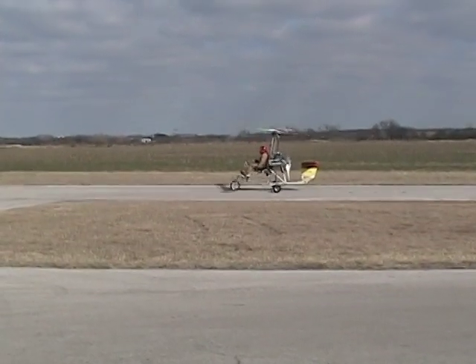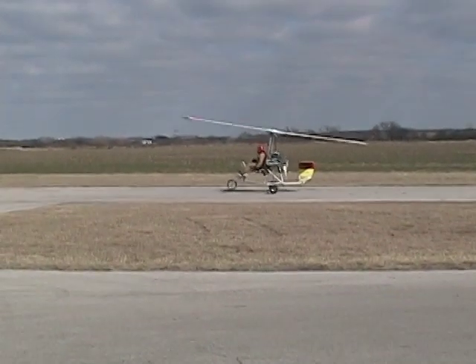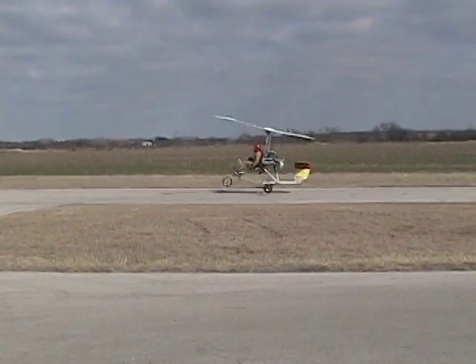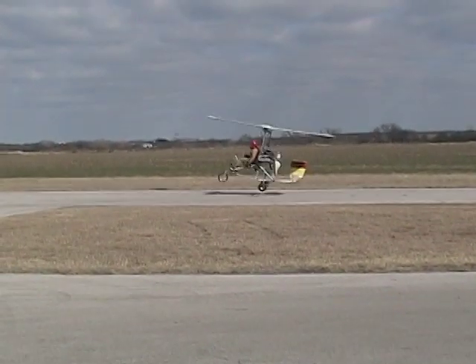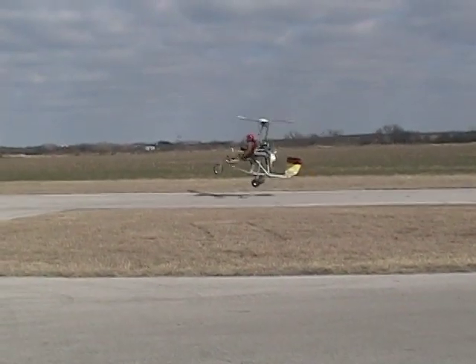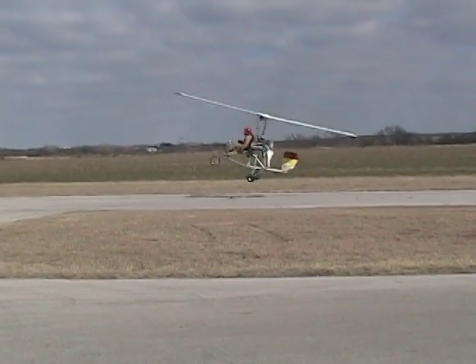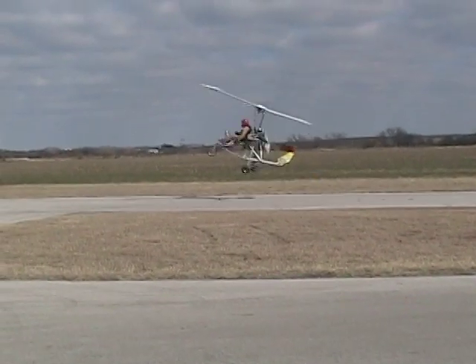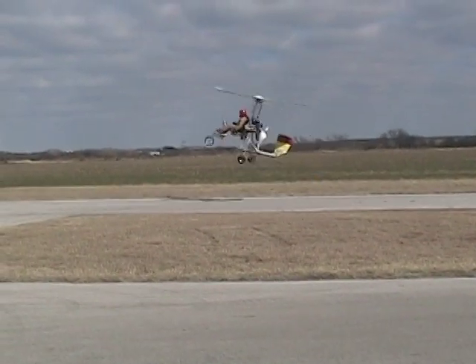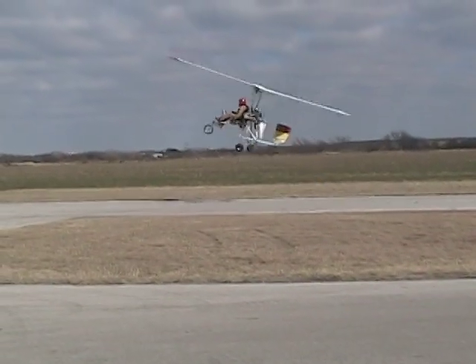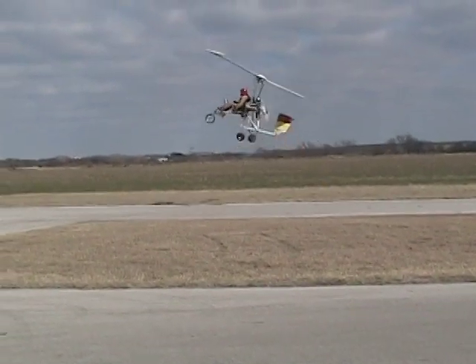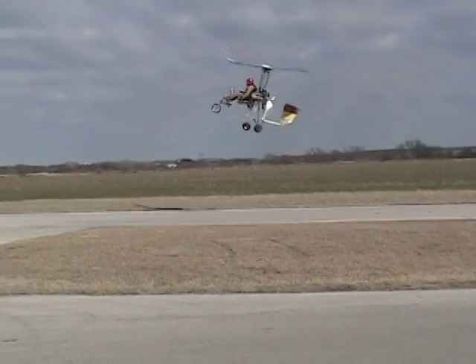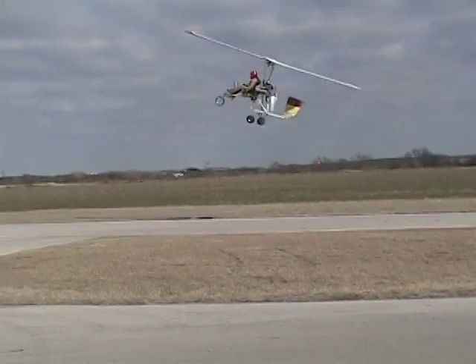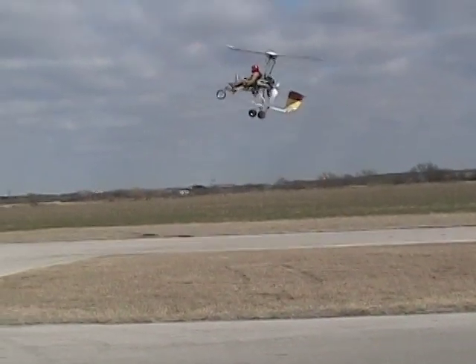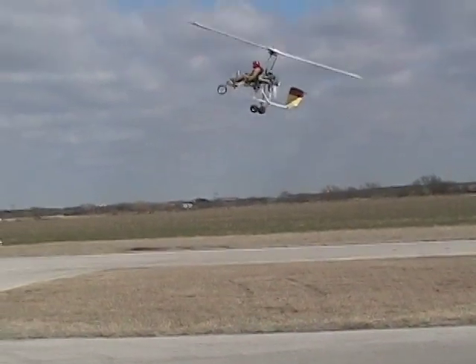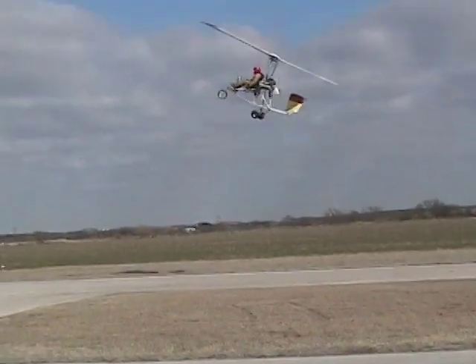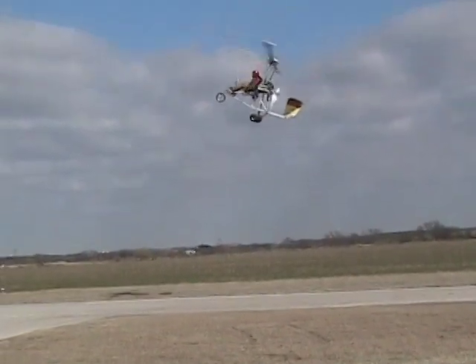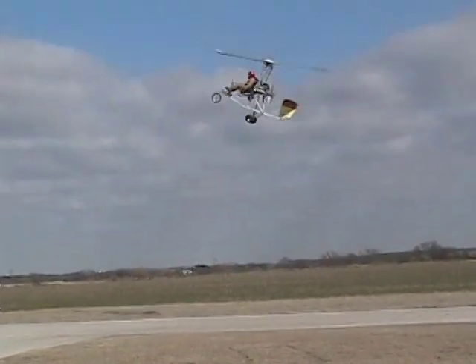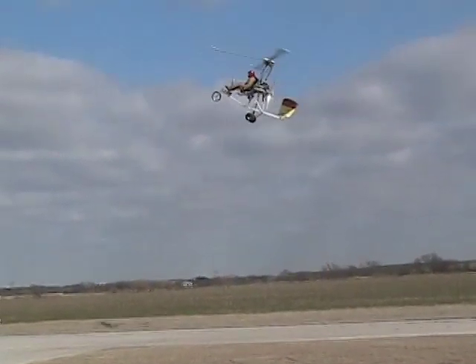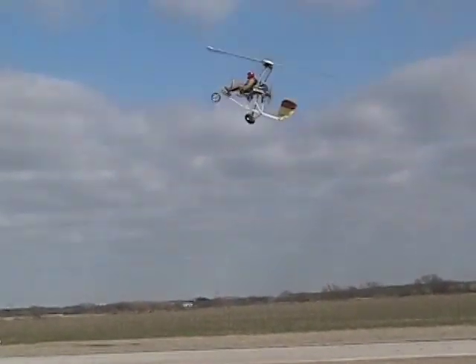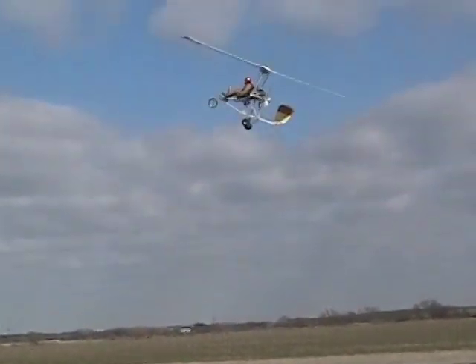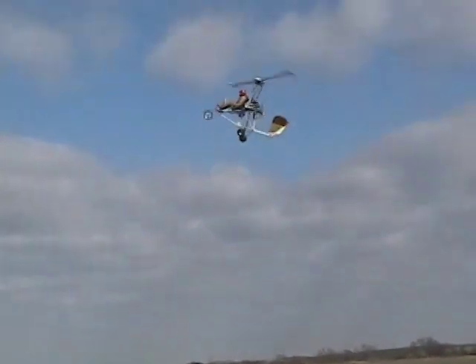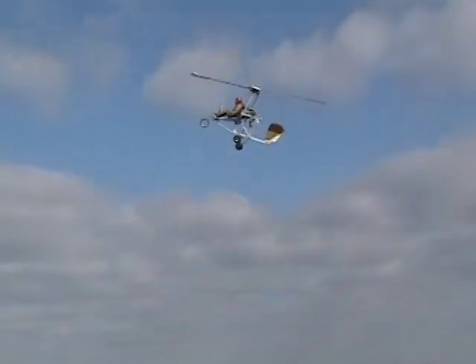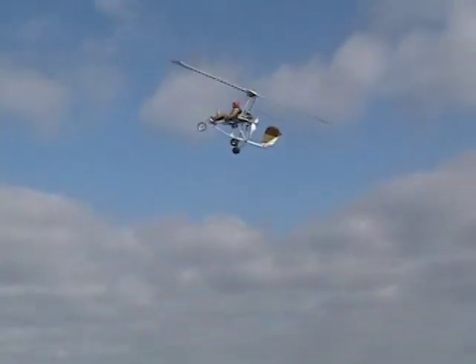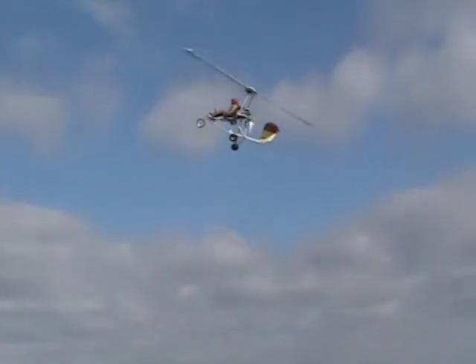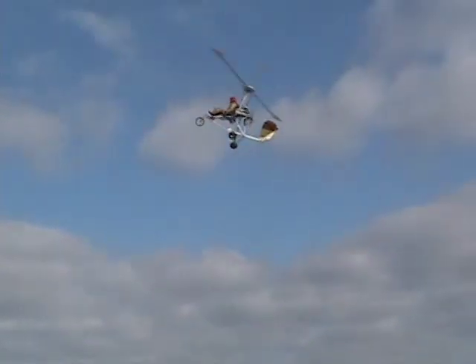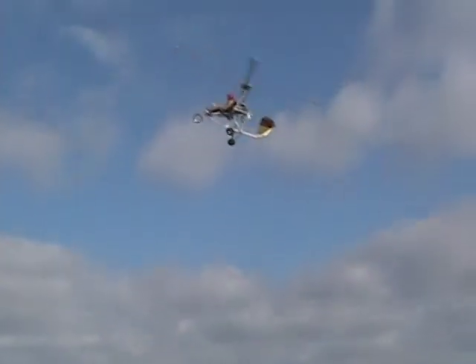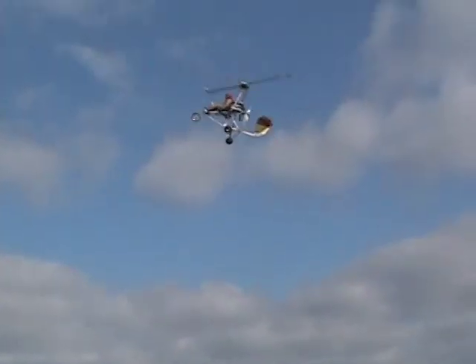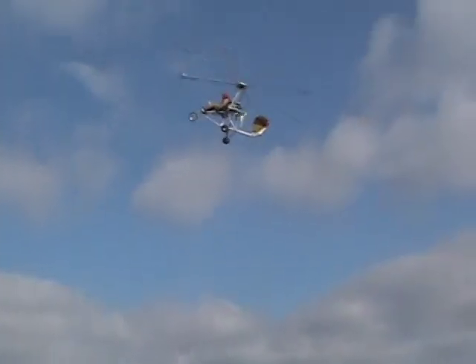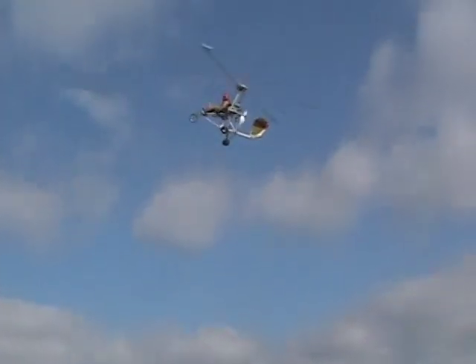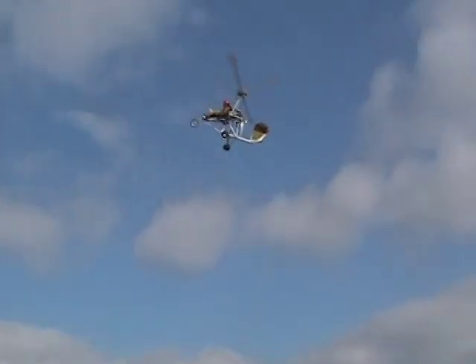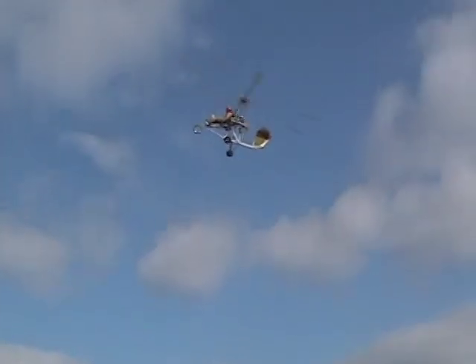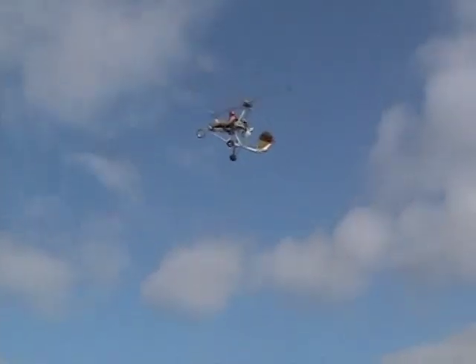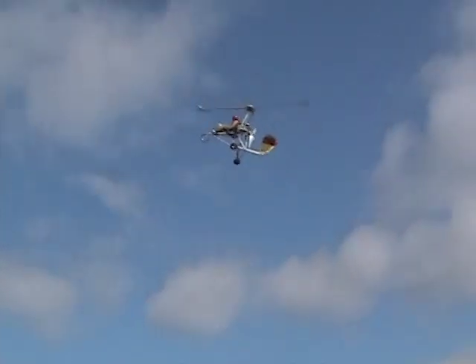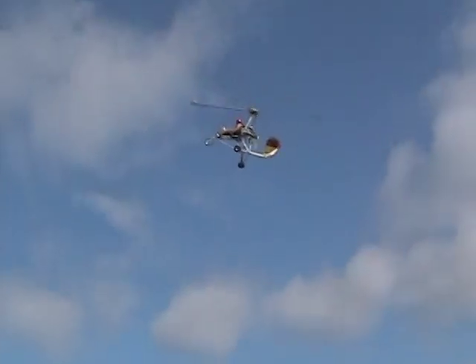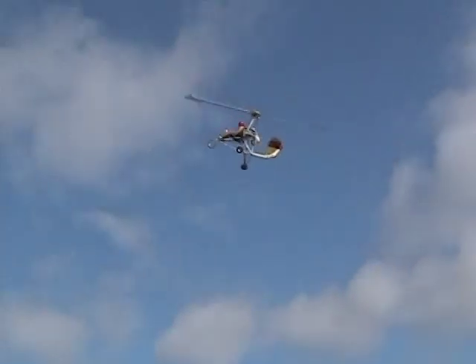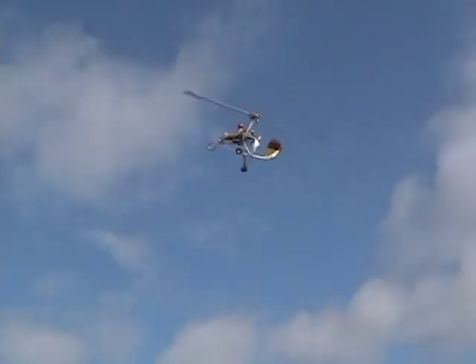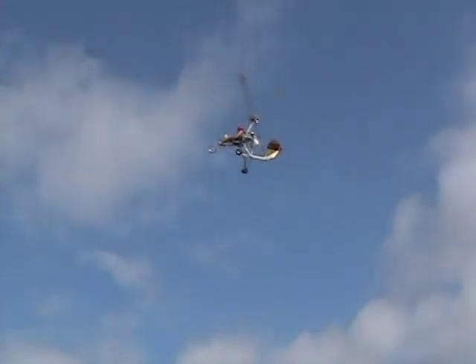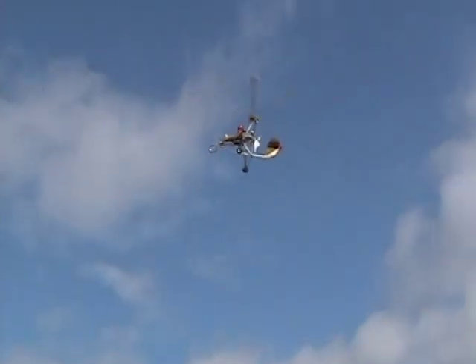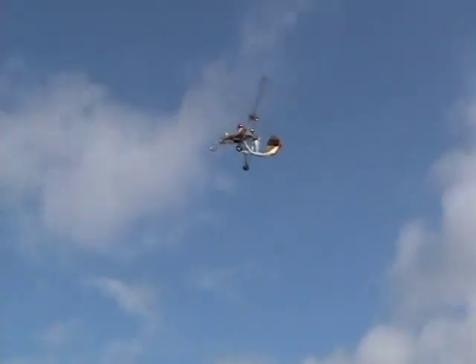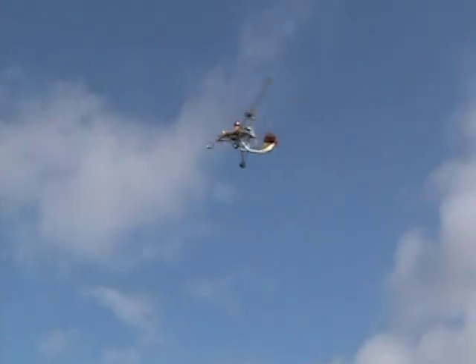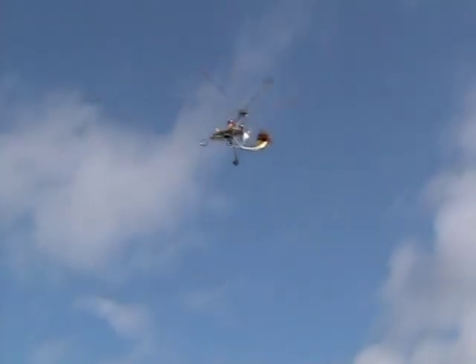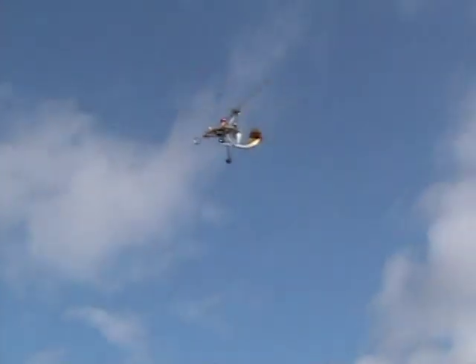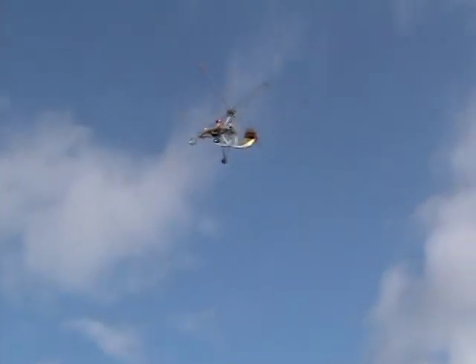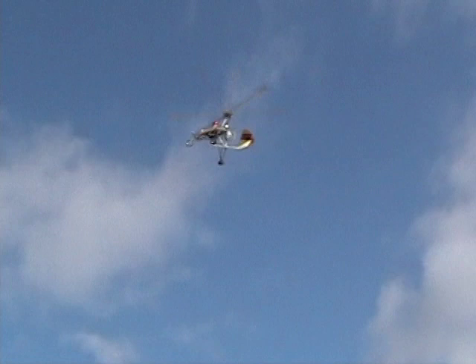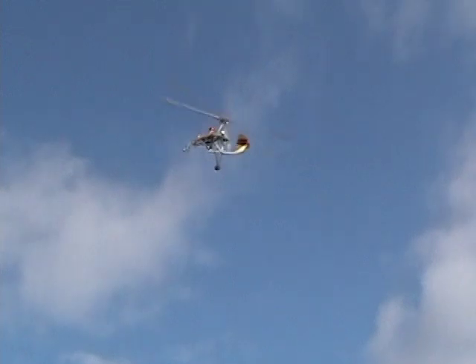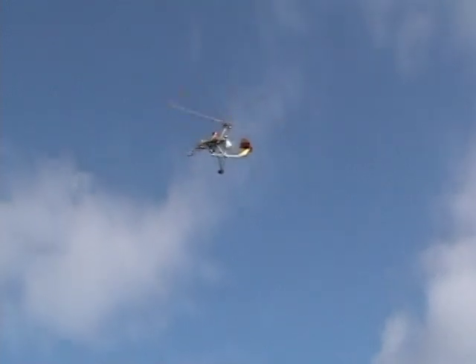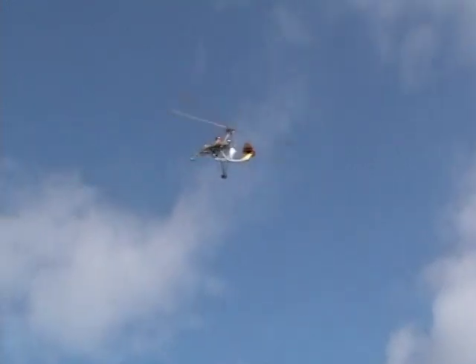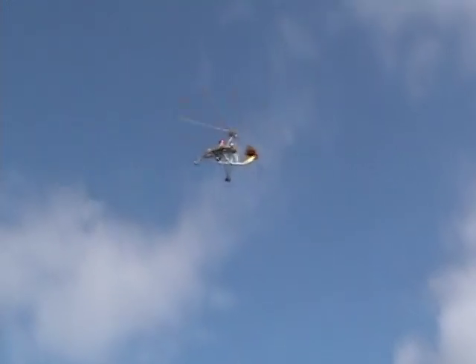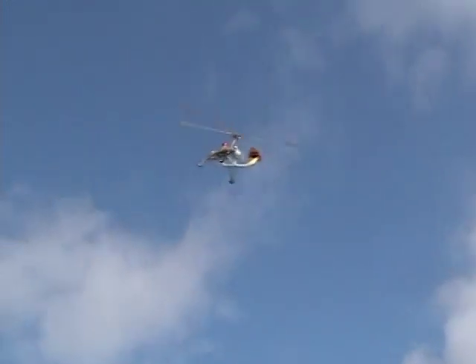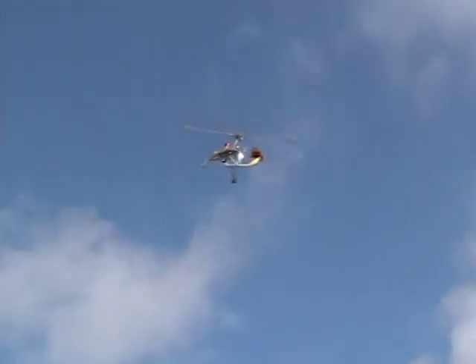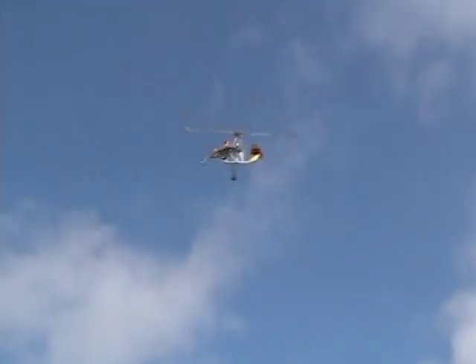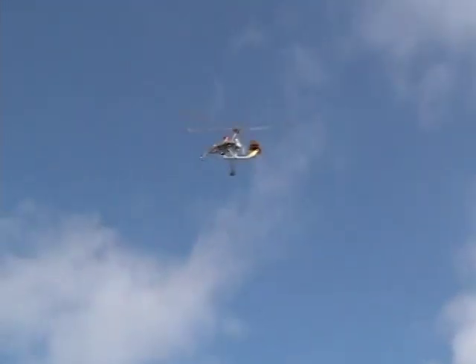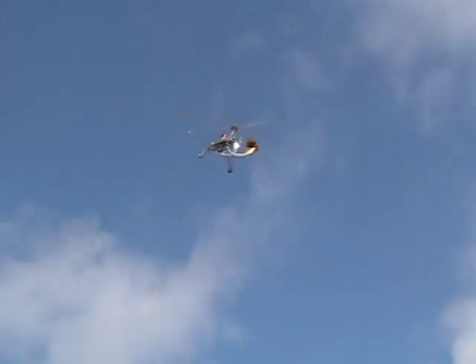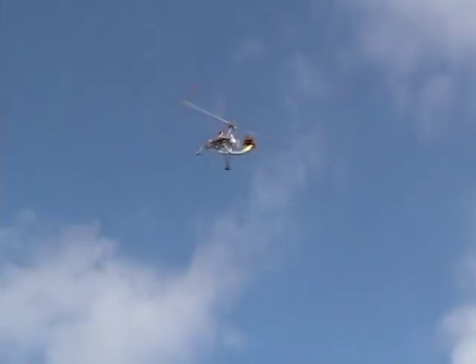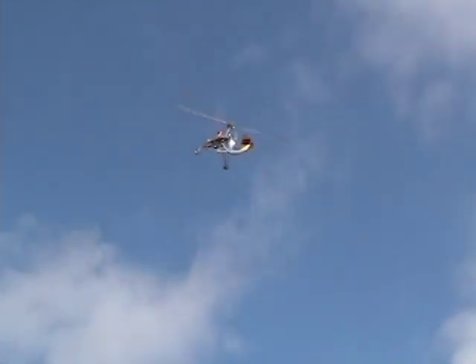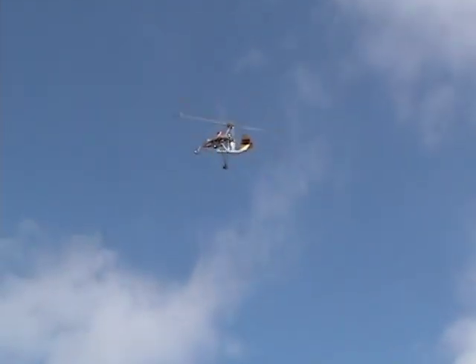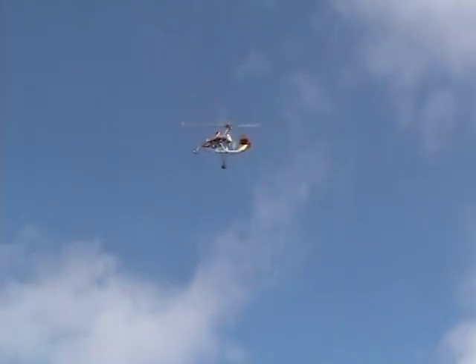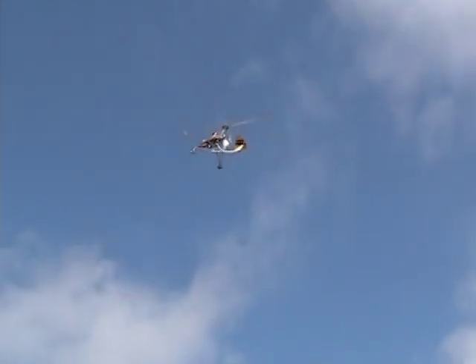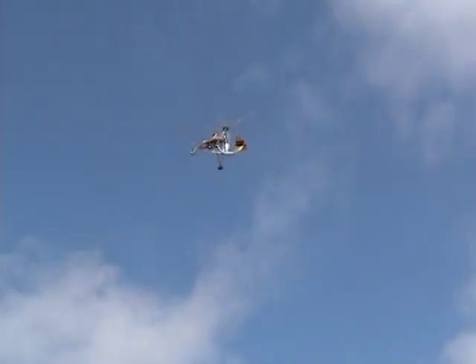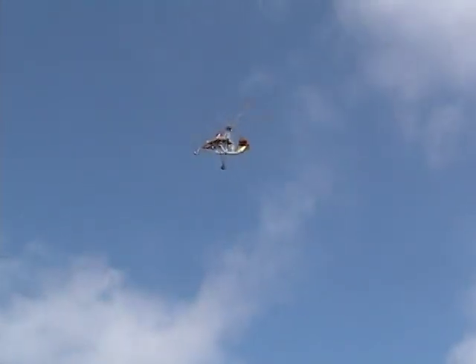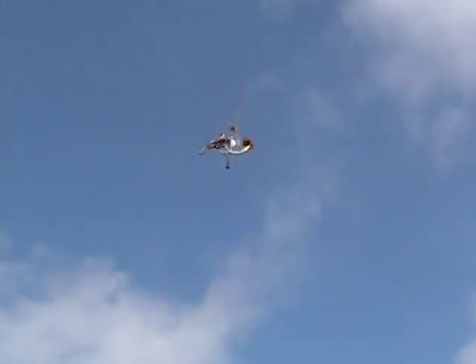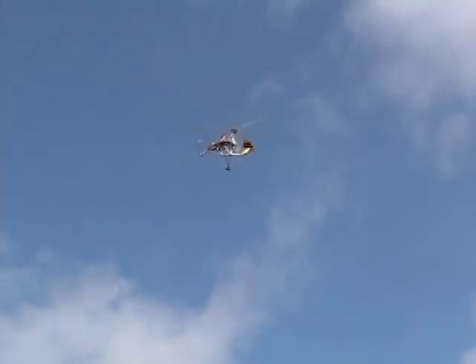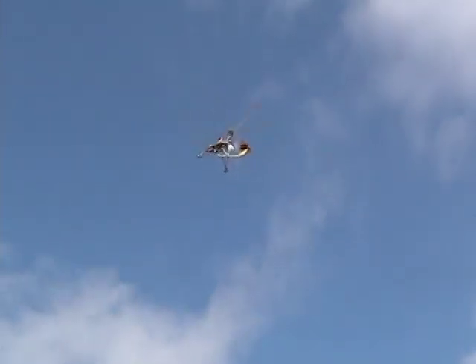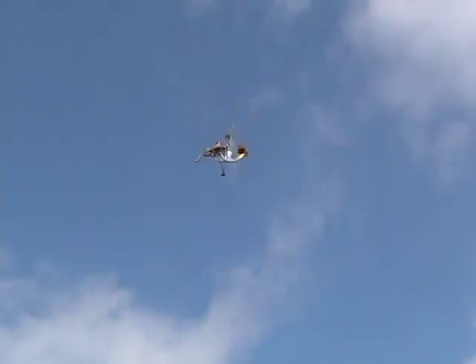The single-place Carter Gyro demonstrated the dramatic vertical takeoff capabilities with Carter's unique high-inertia rotor.